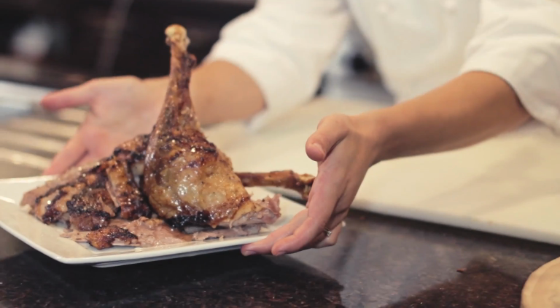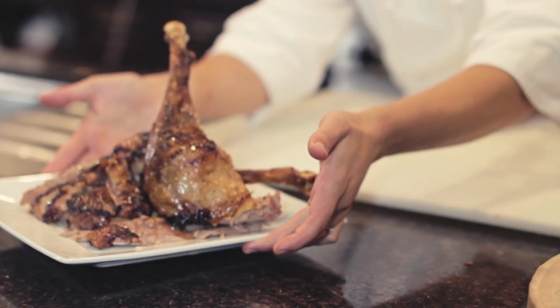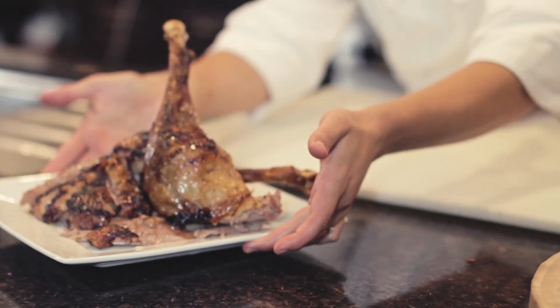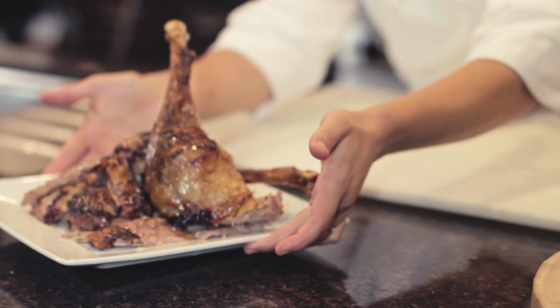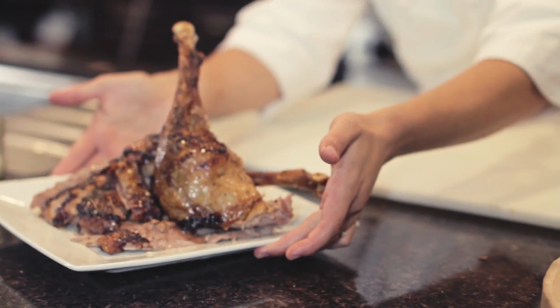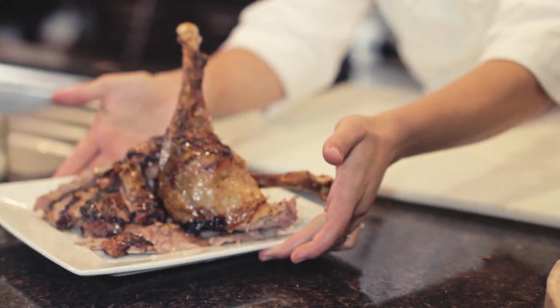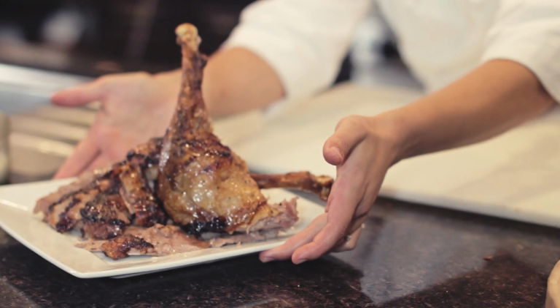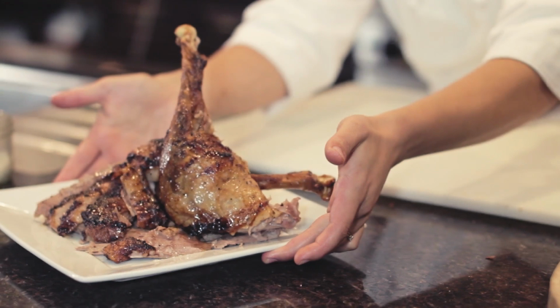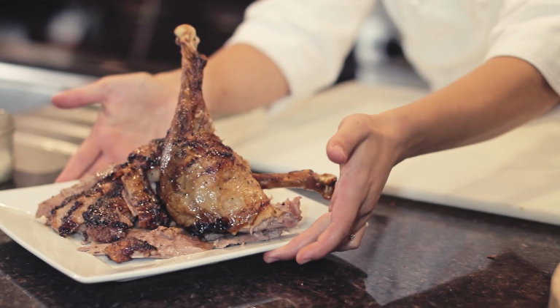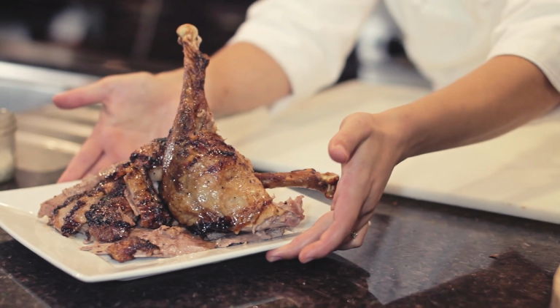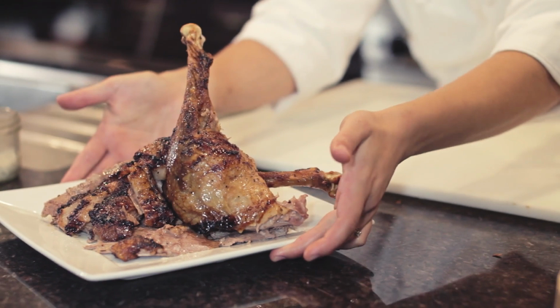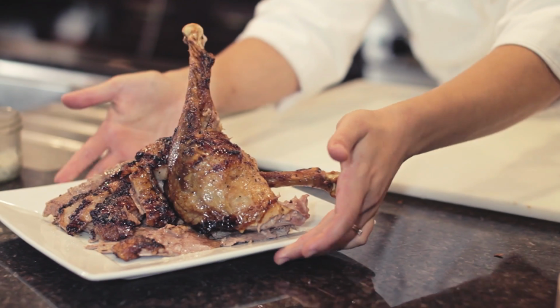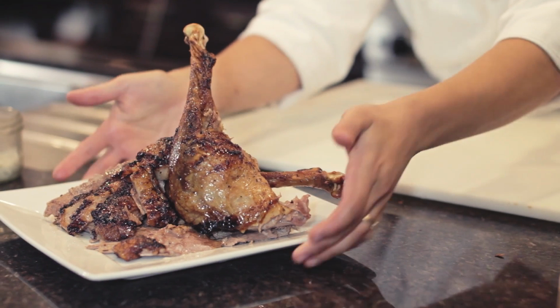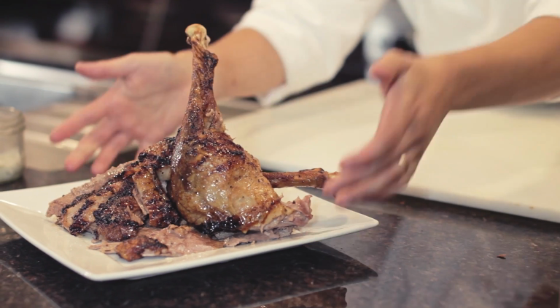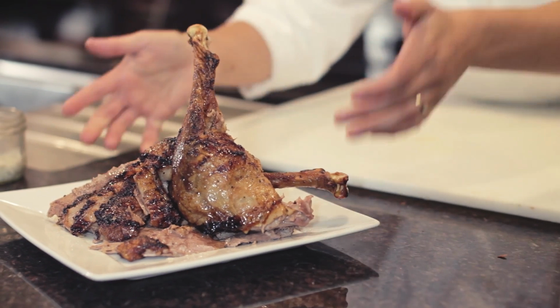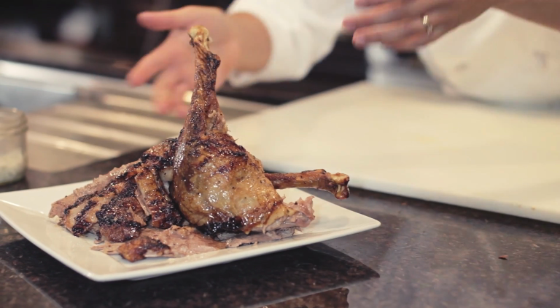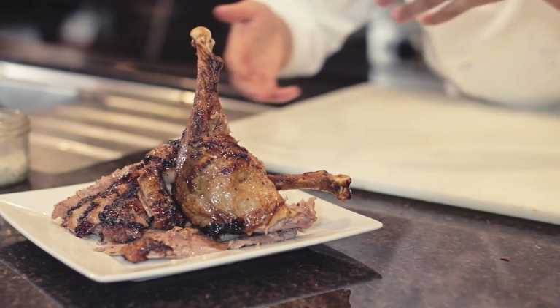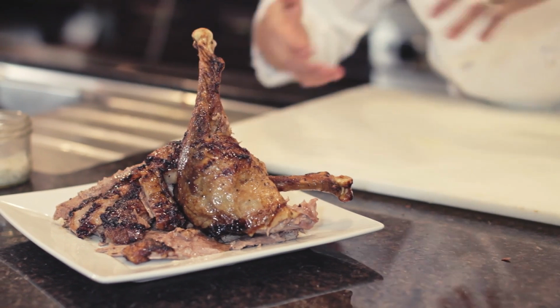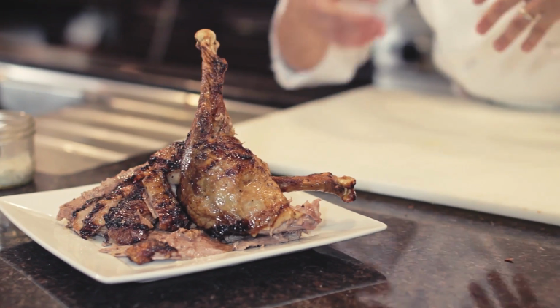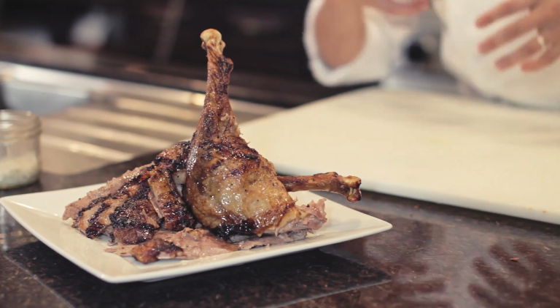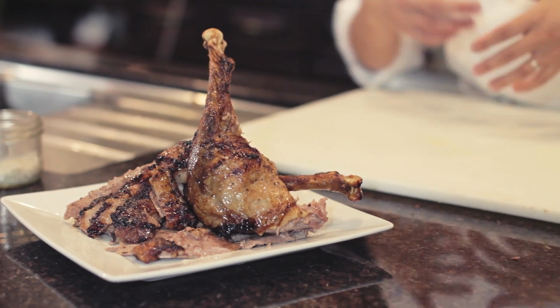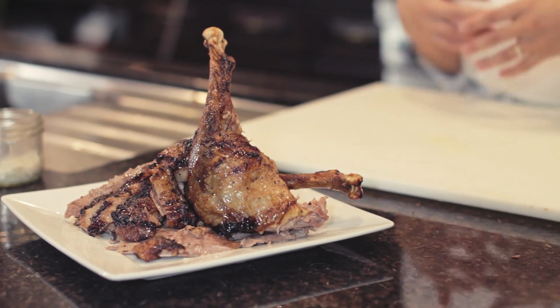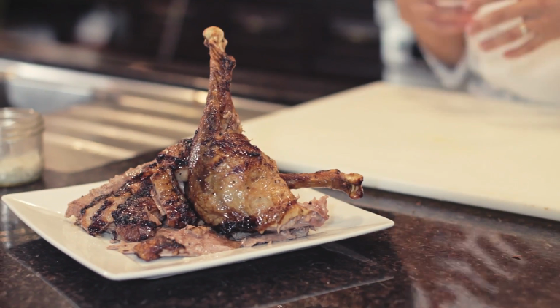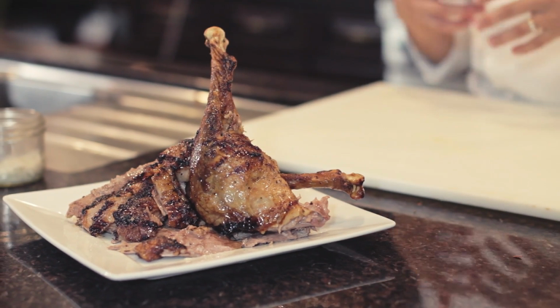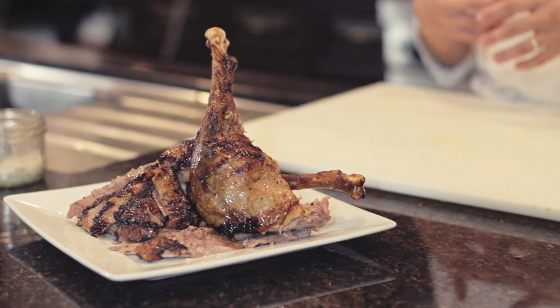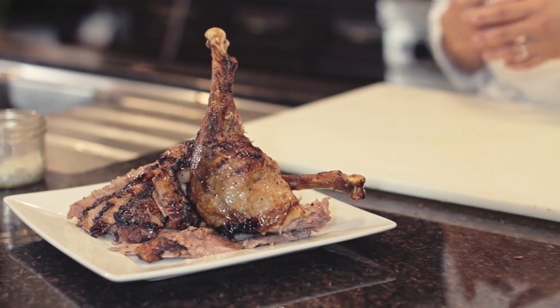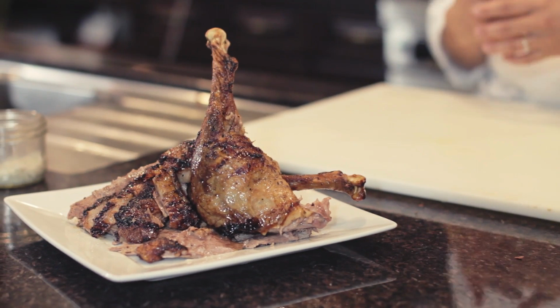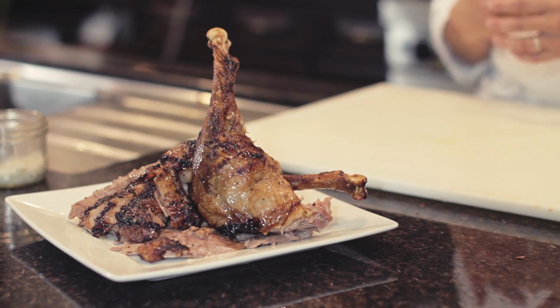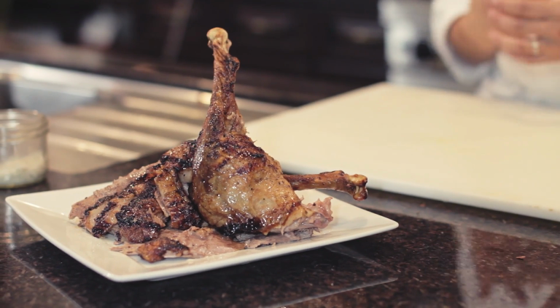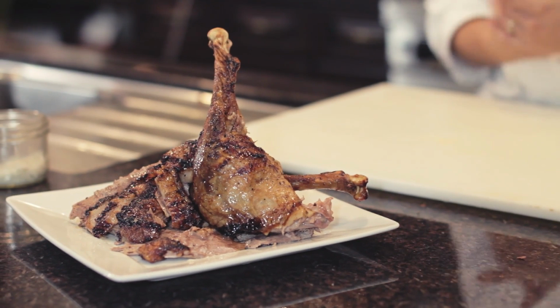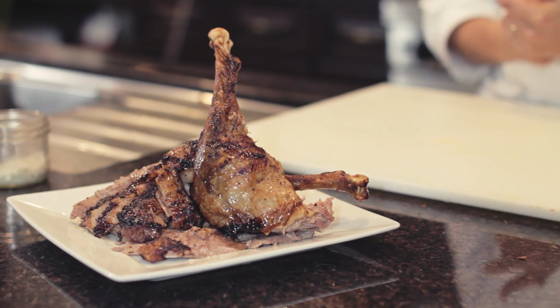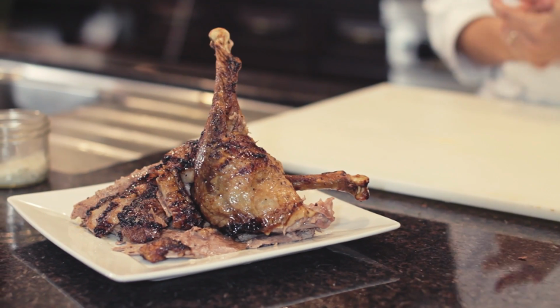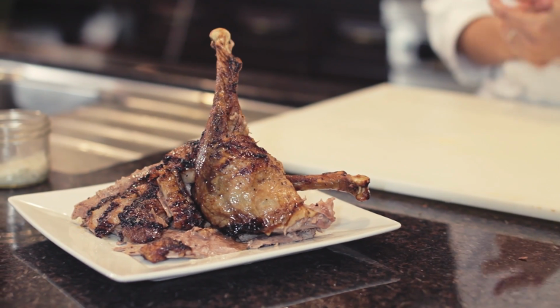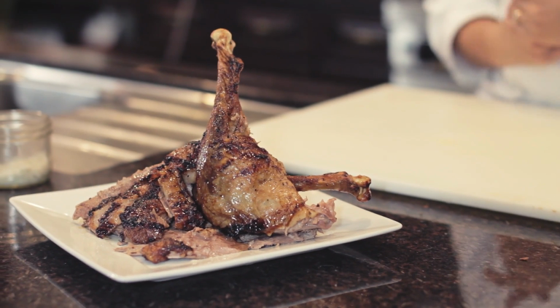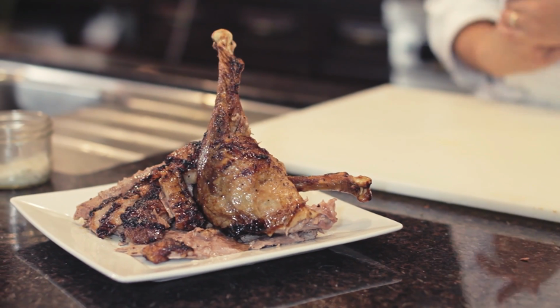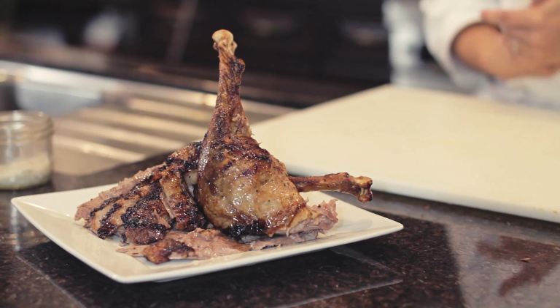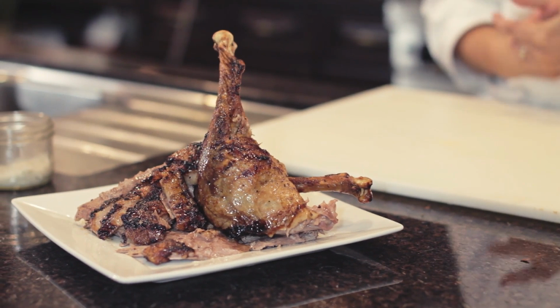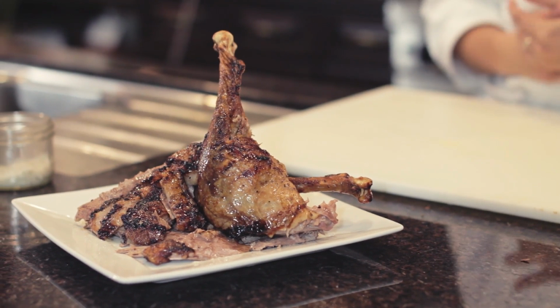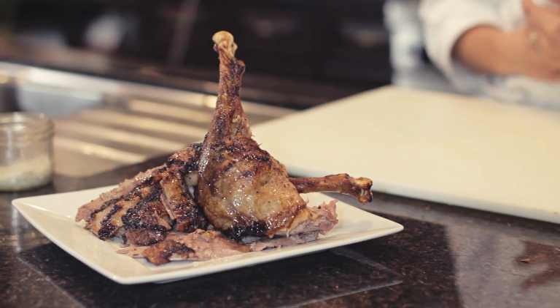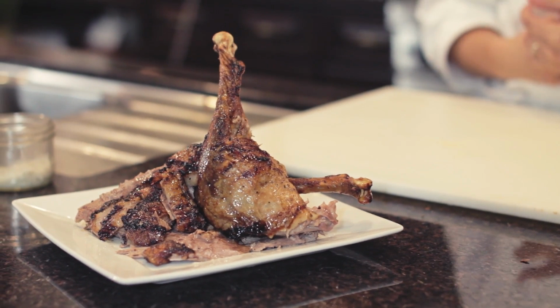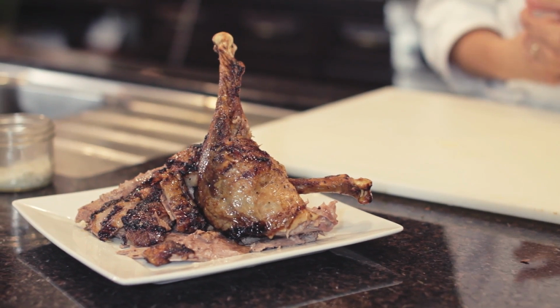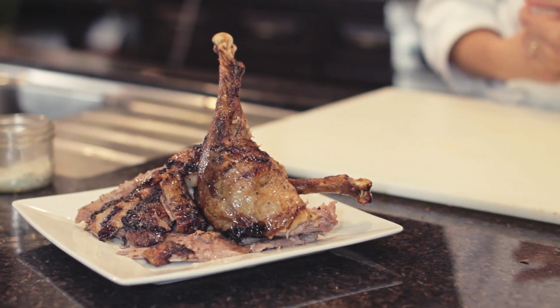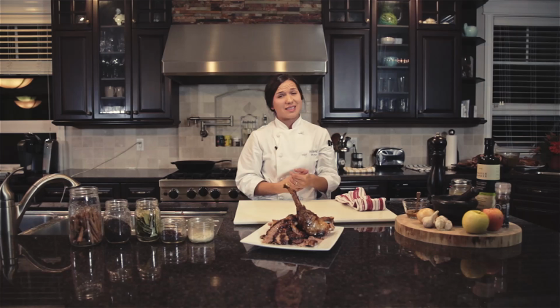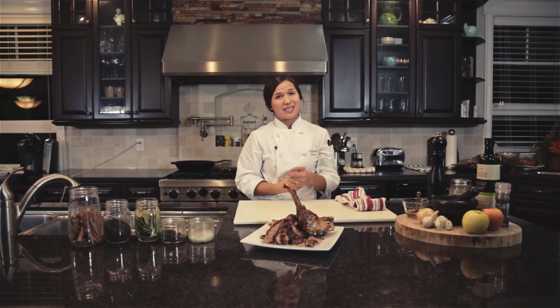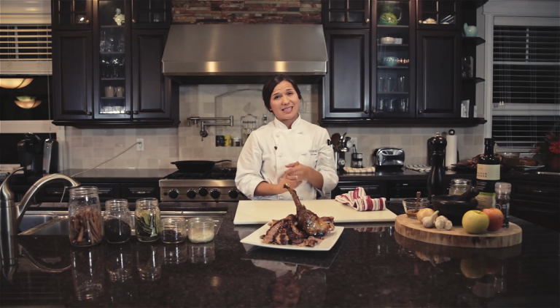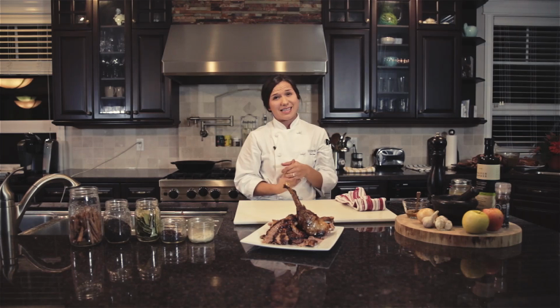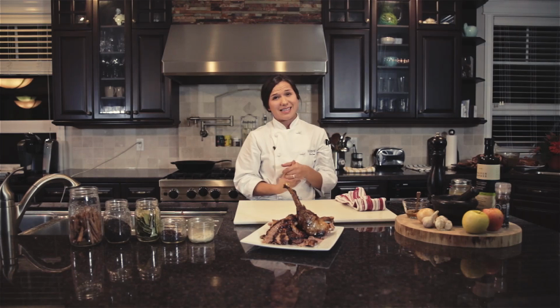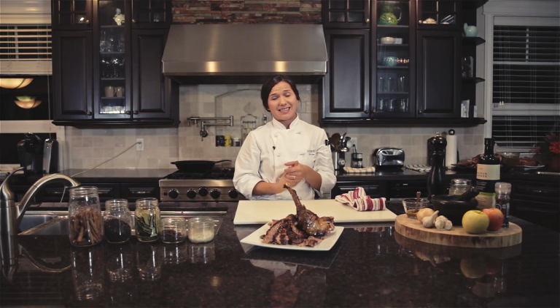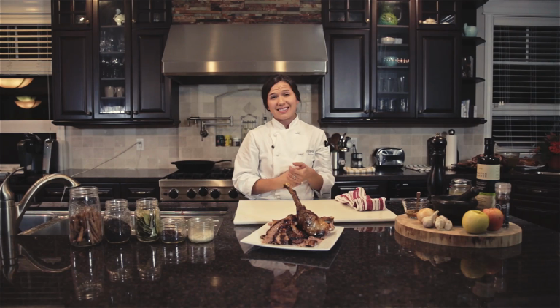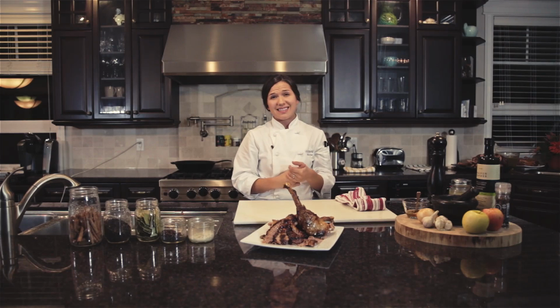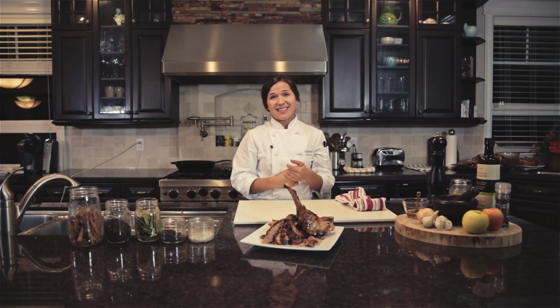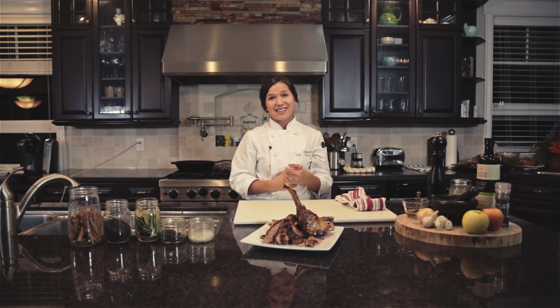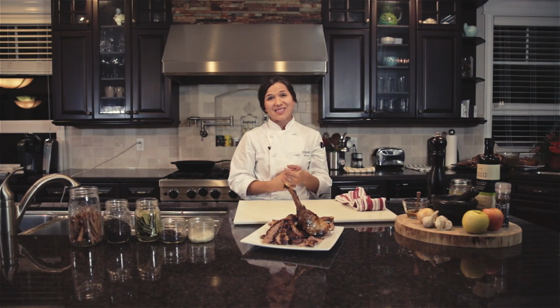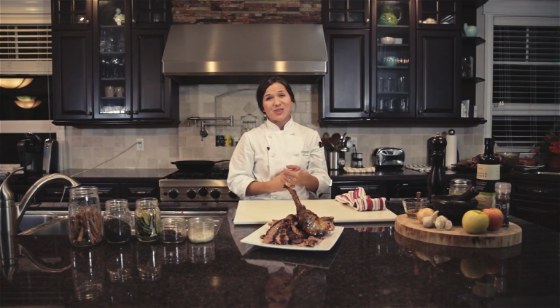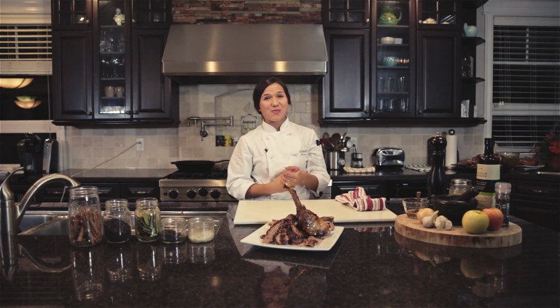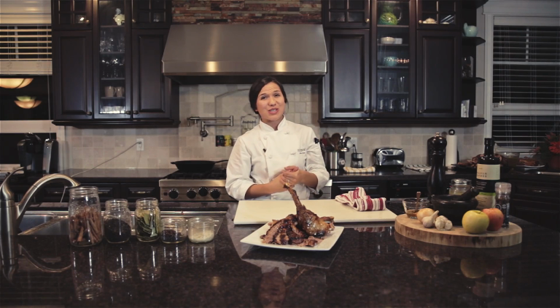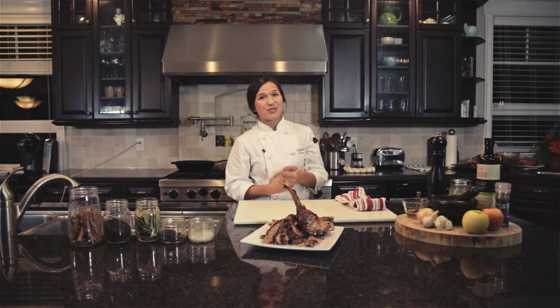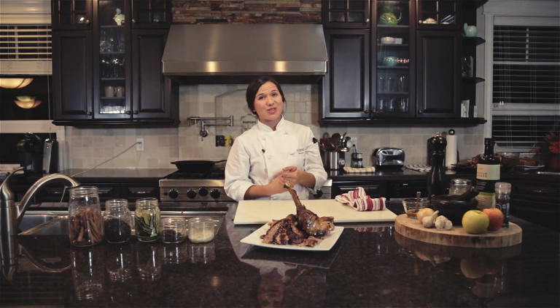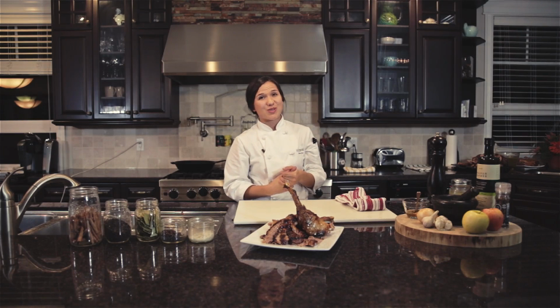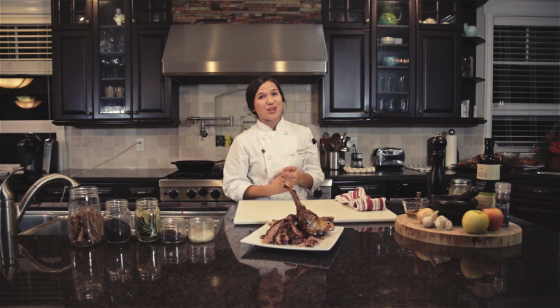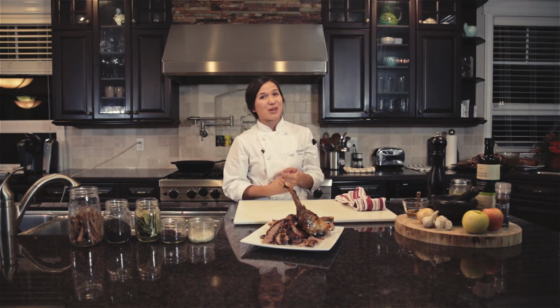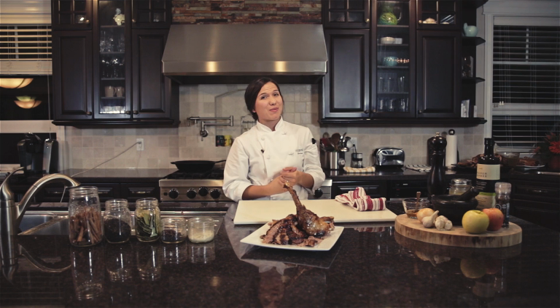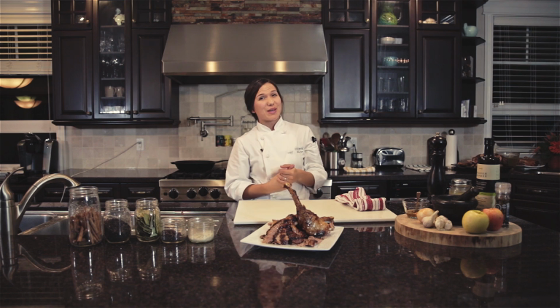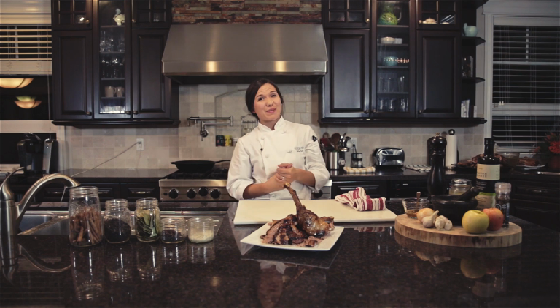Here we have our perfect five-spice roasted goose, perfect for the holiday season. Thanks so much for joining me.